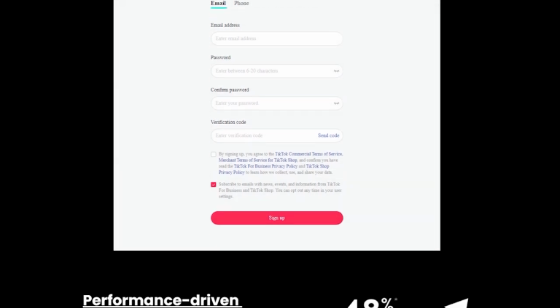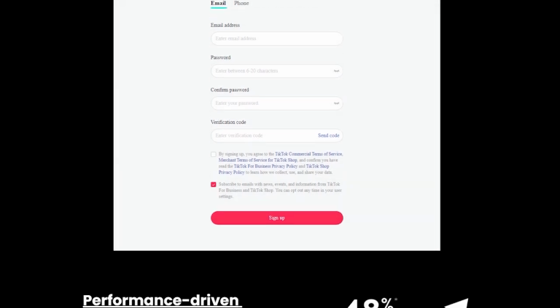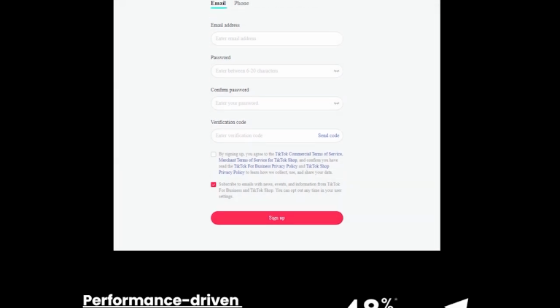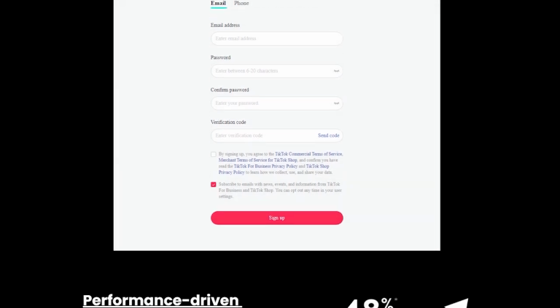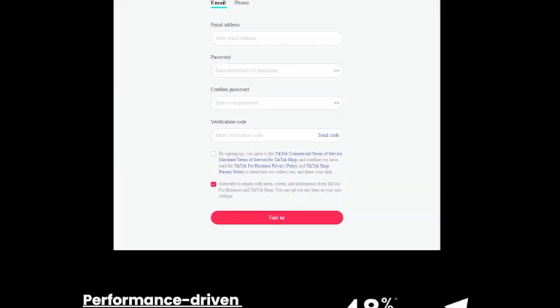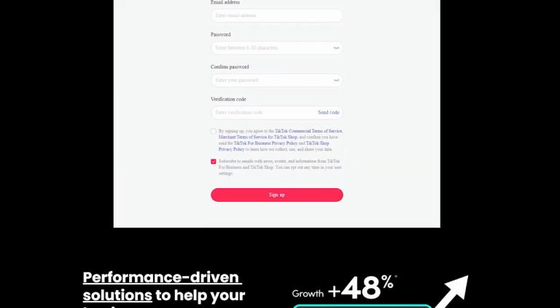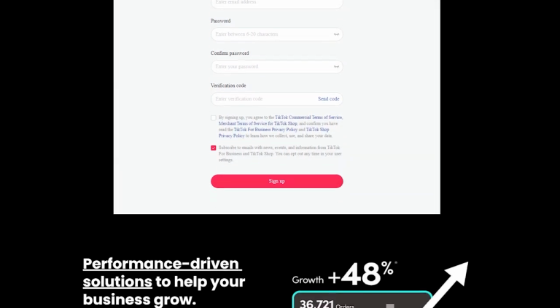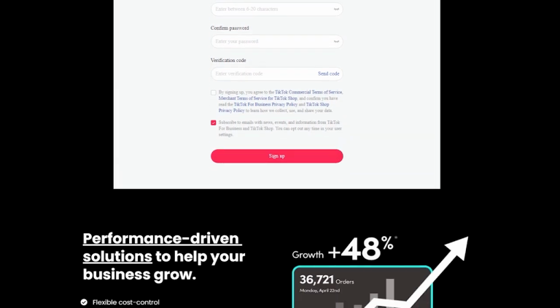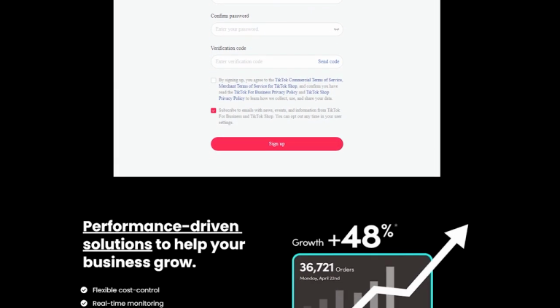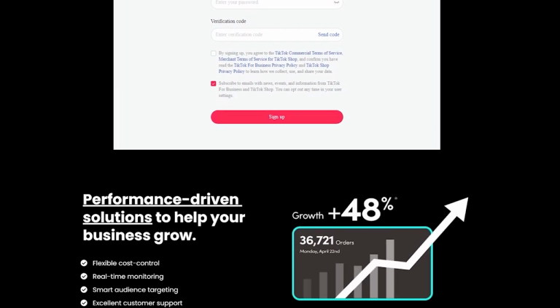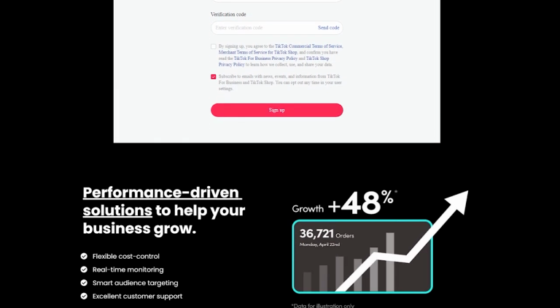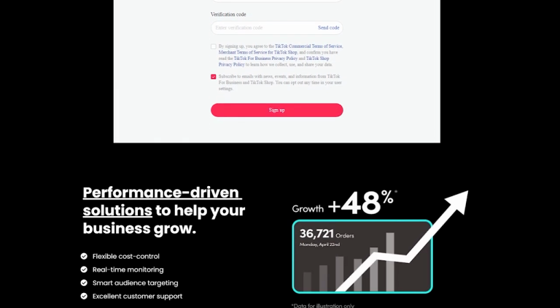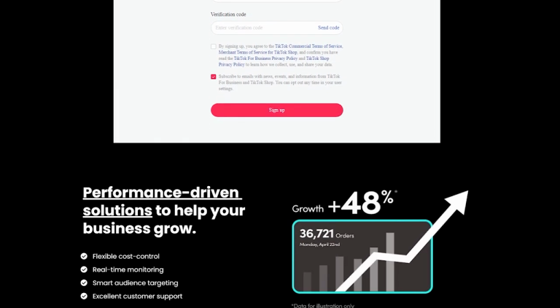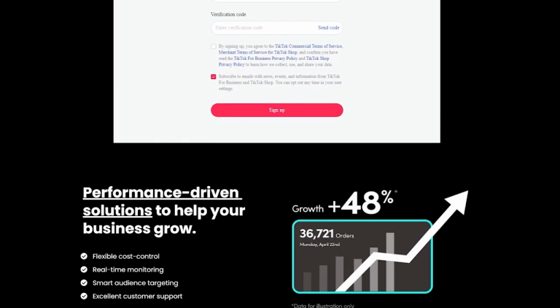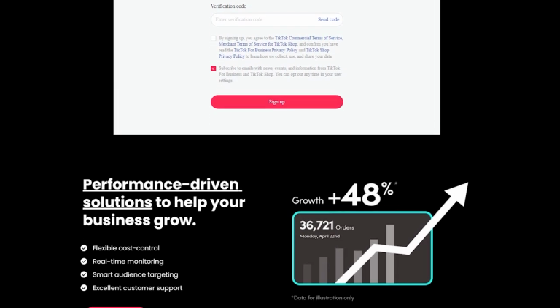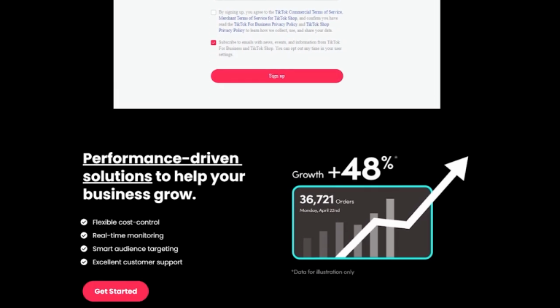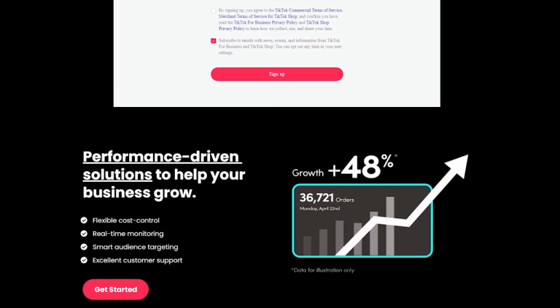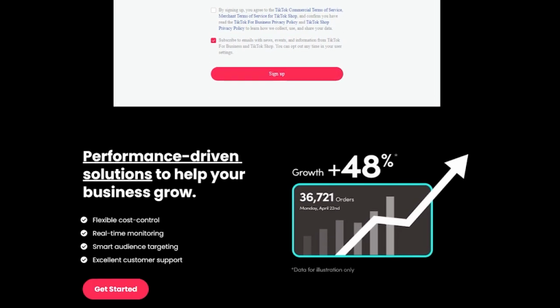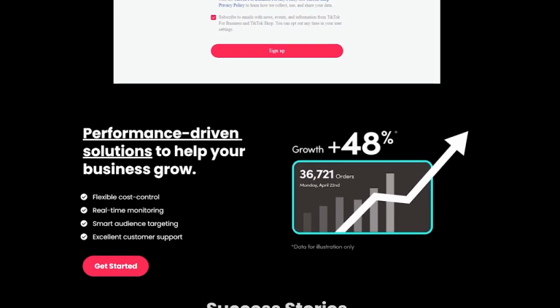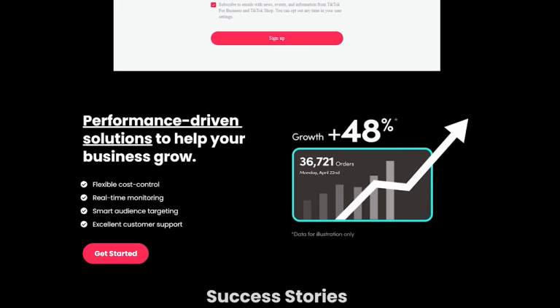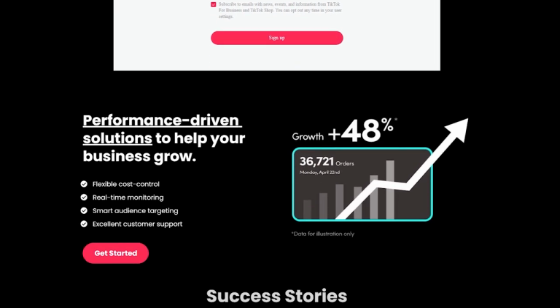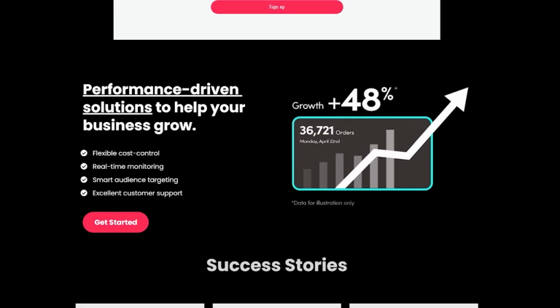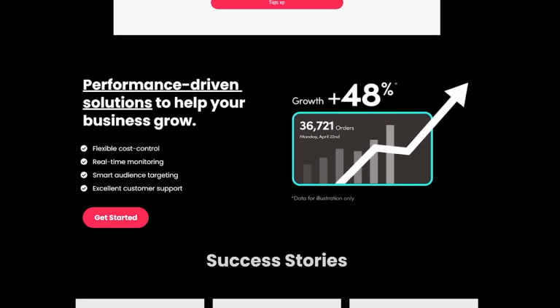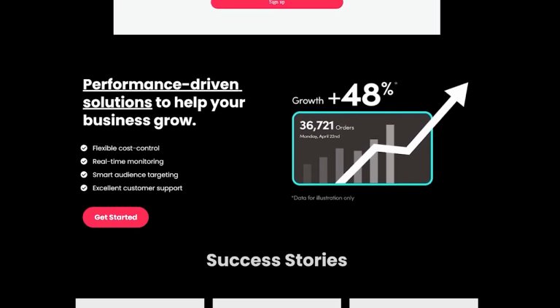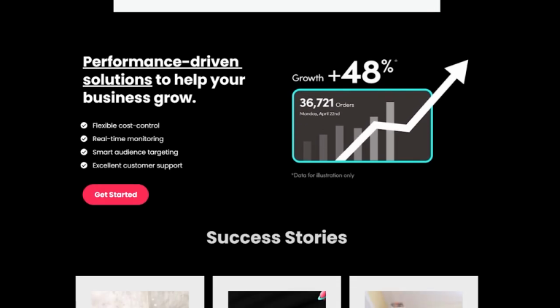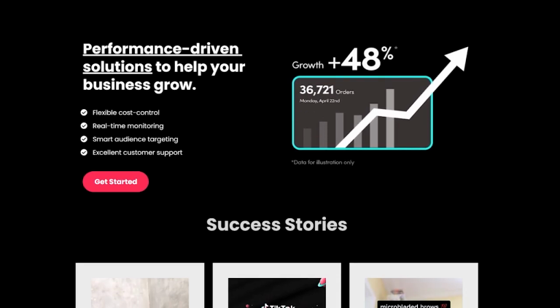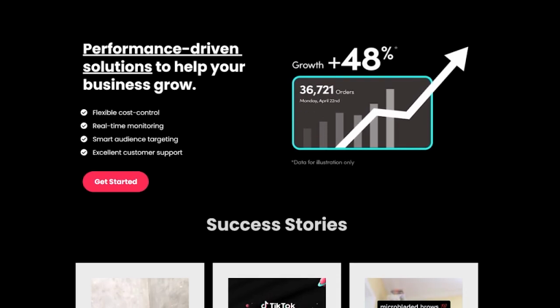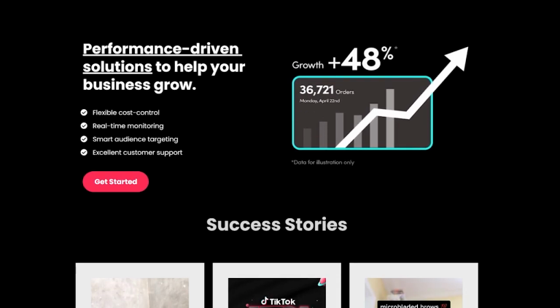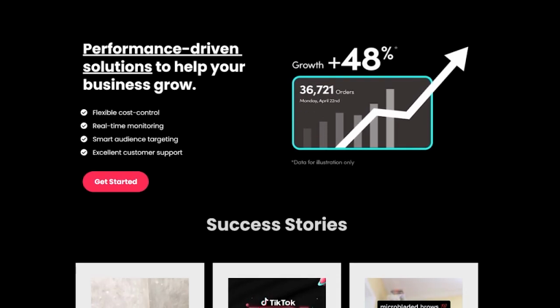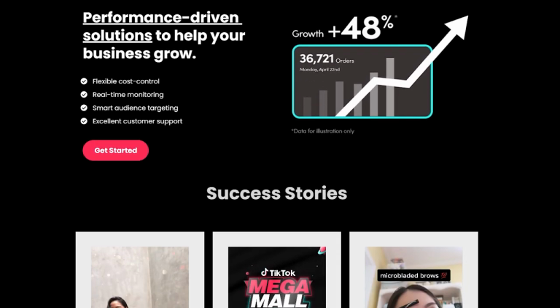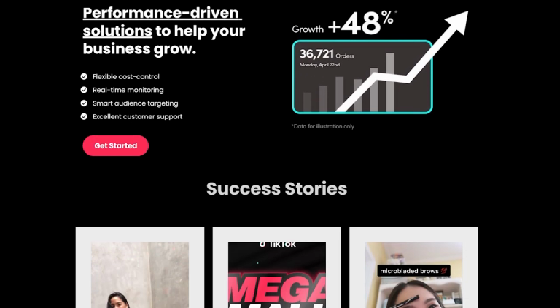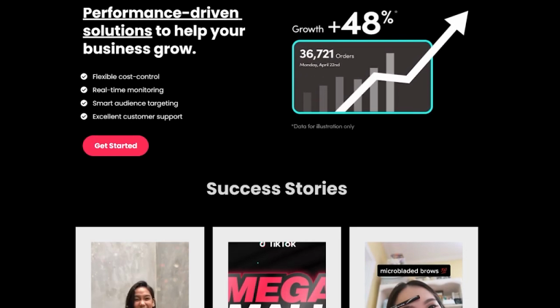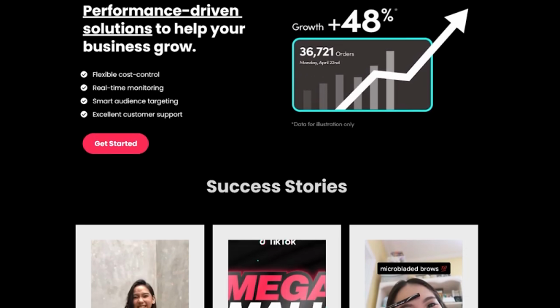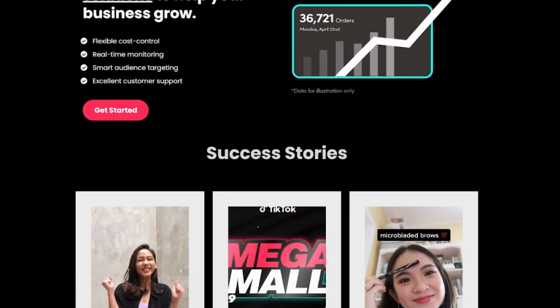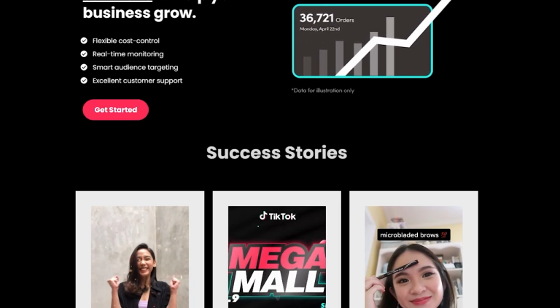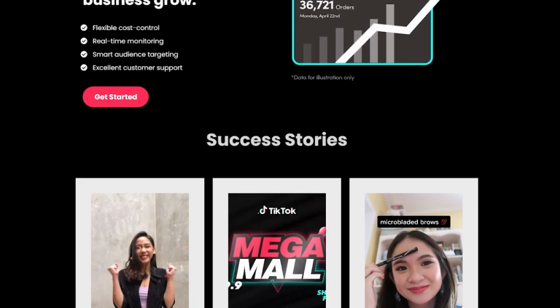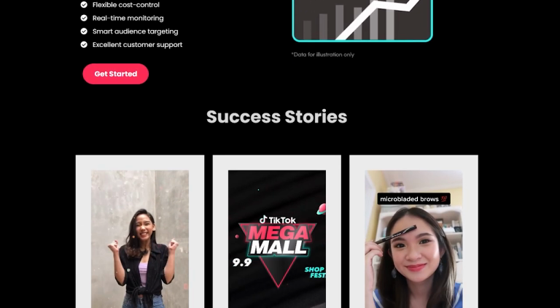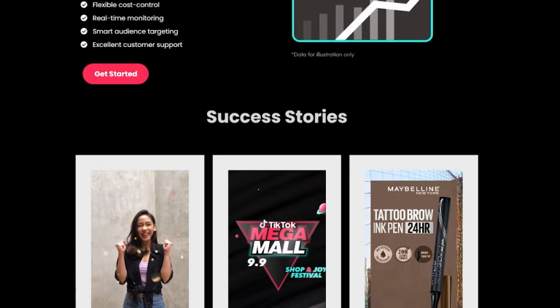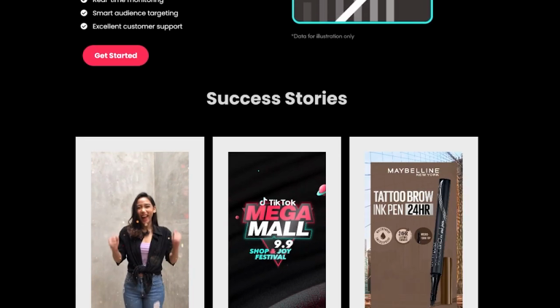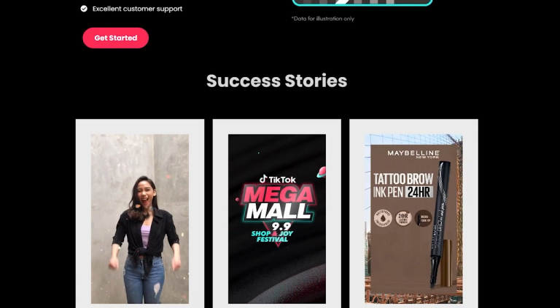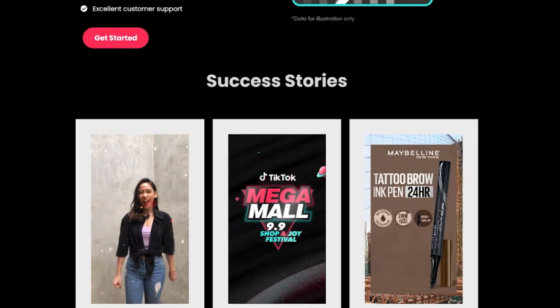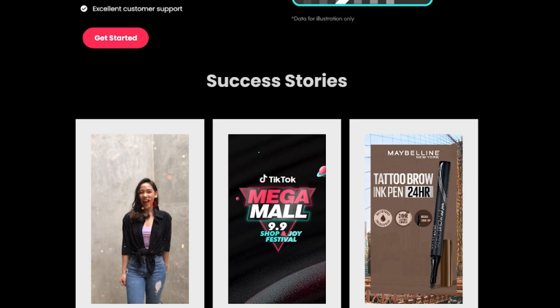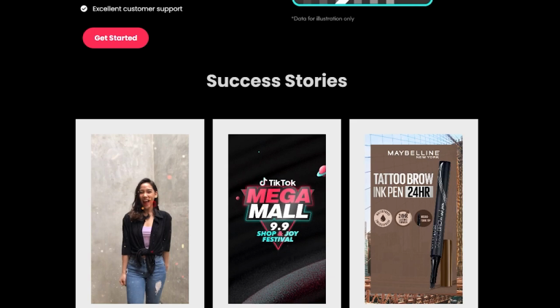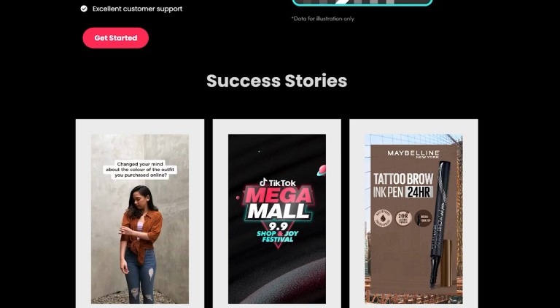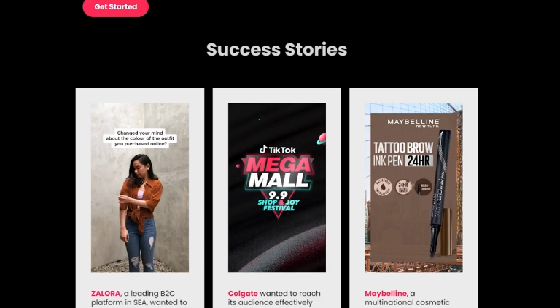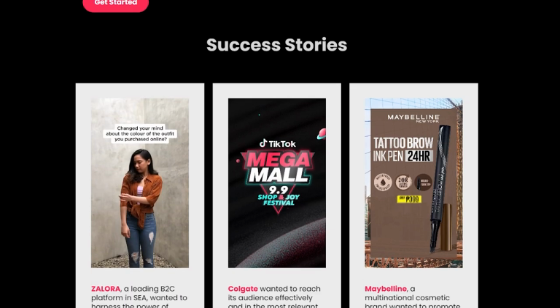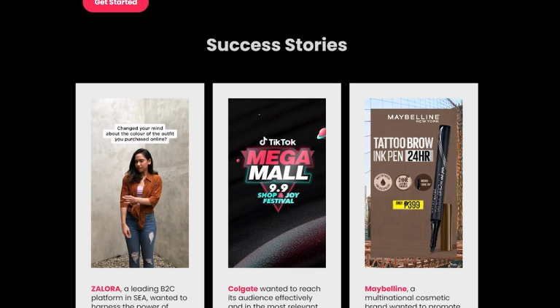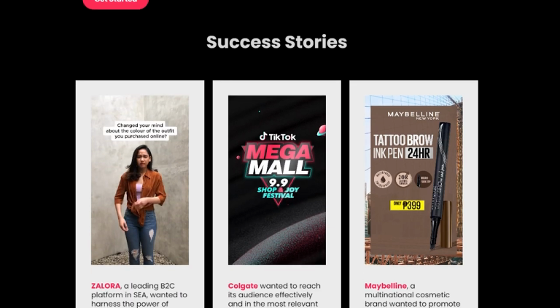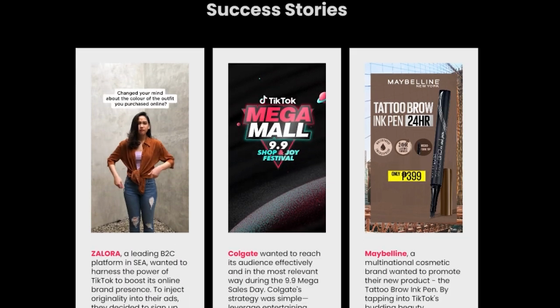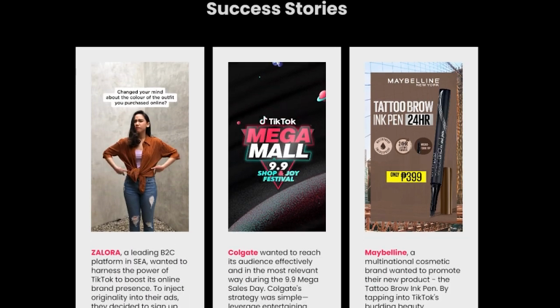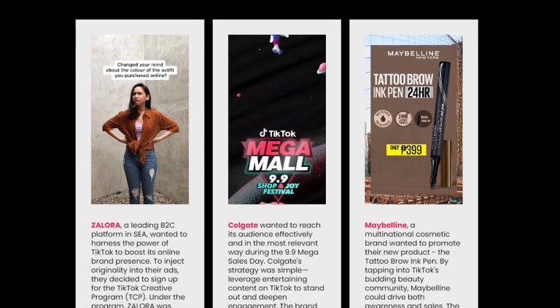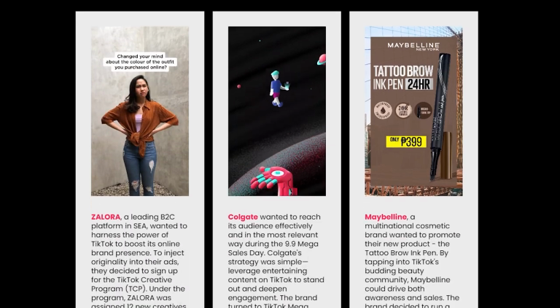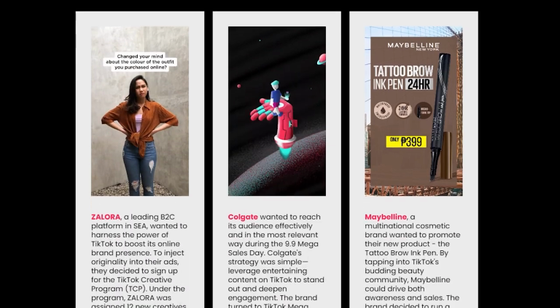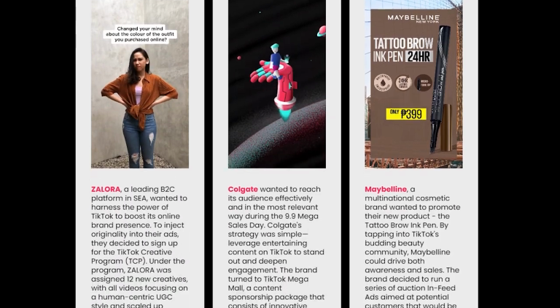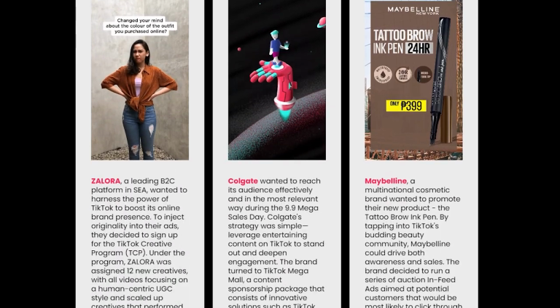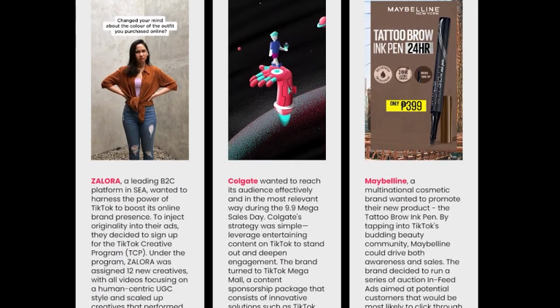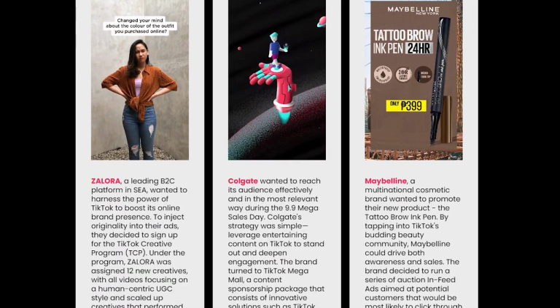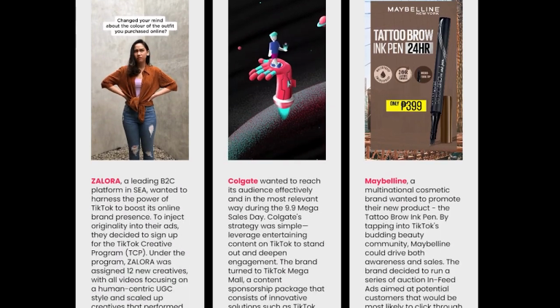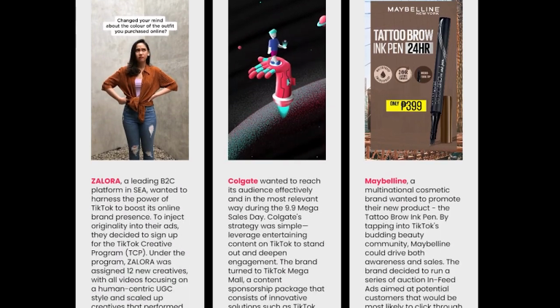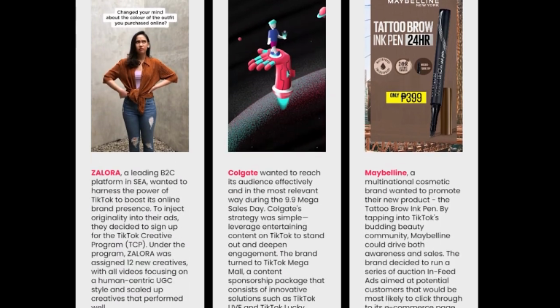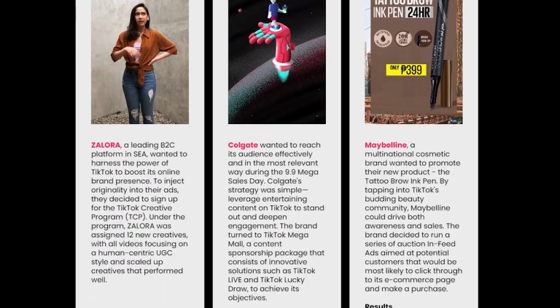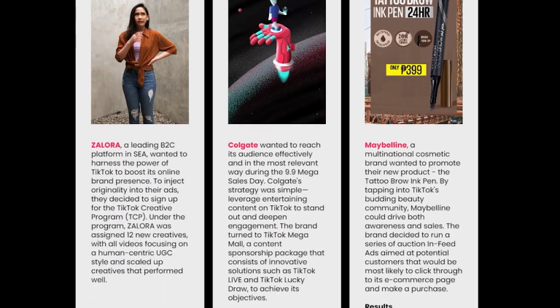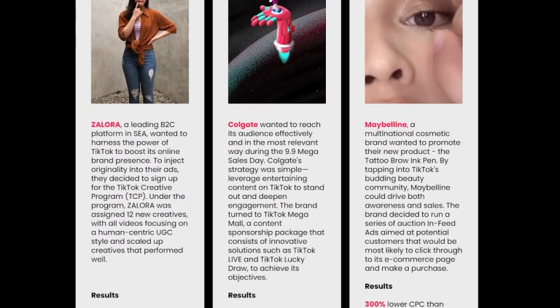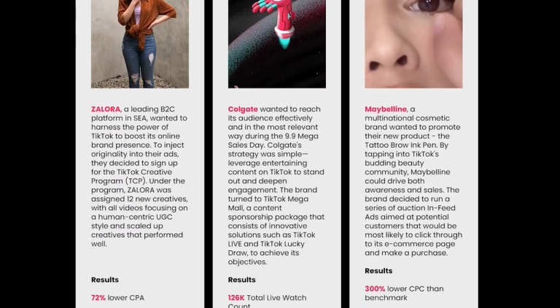TikTok Ads: TikTok will also advertise your products through in-feed ads, which are backed by a tried-and-true method. Top view advertising is a good opportunity for money making.